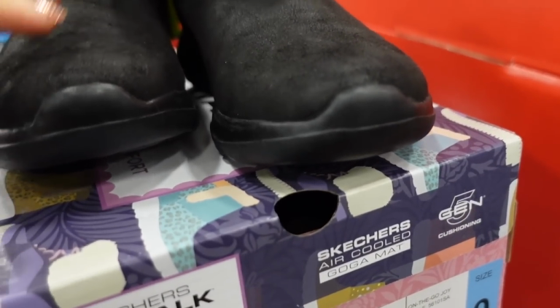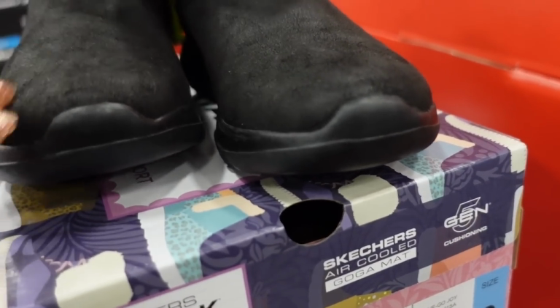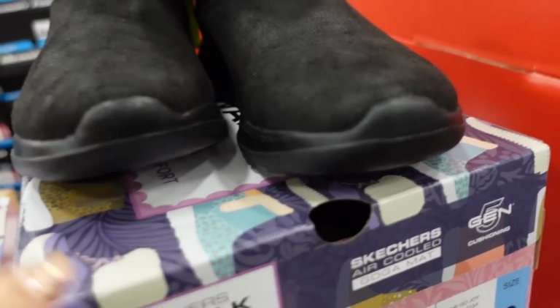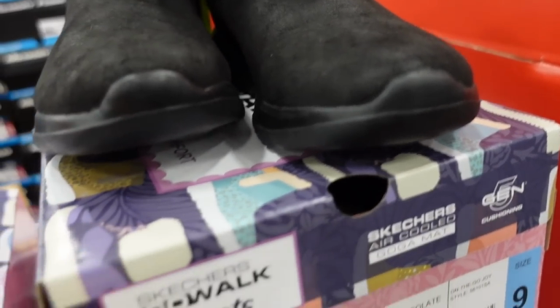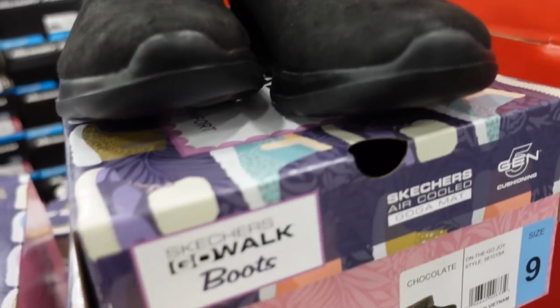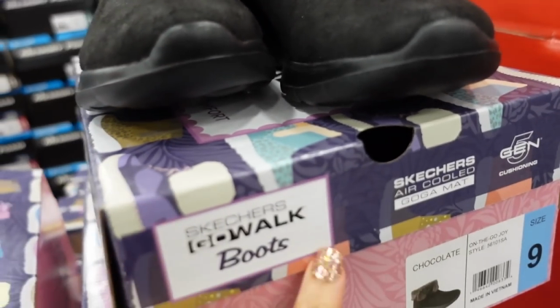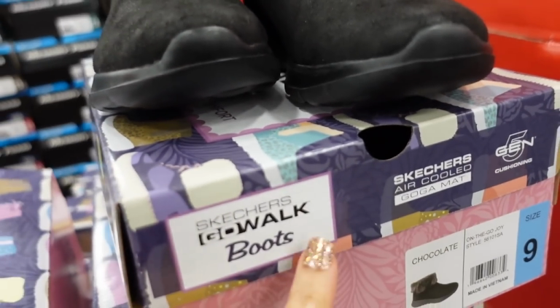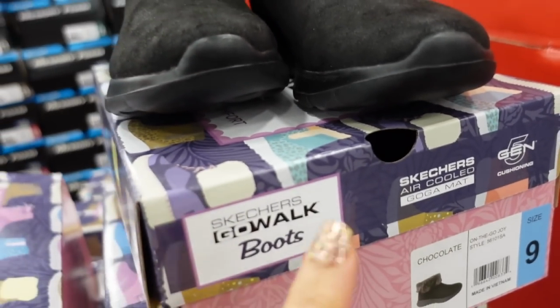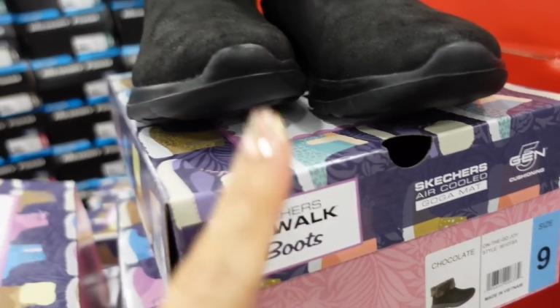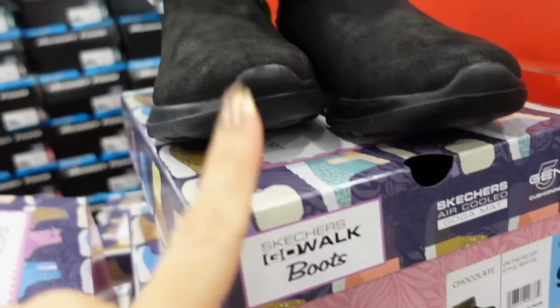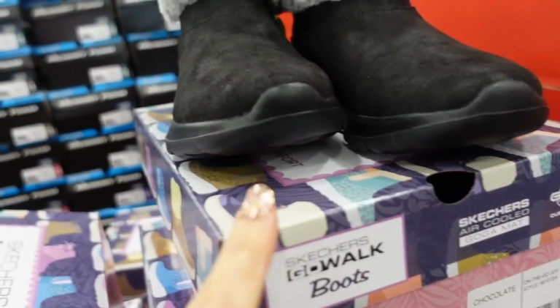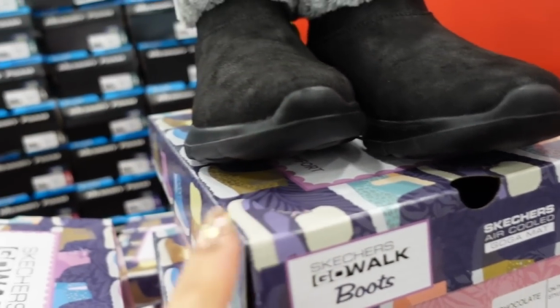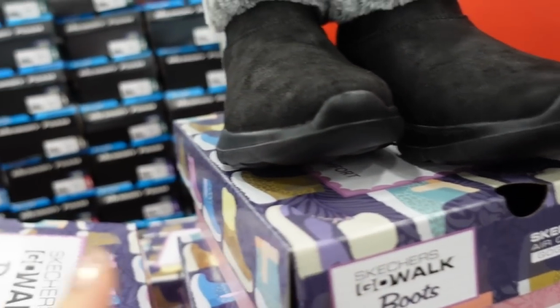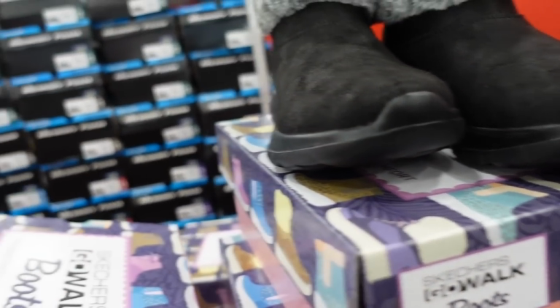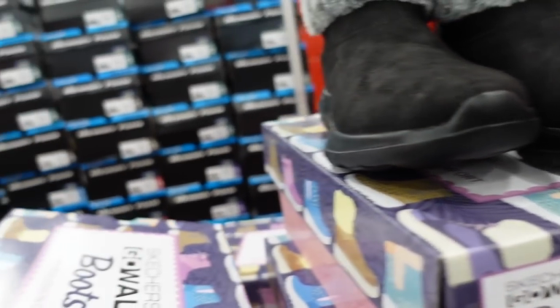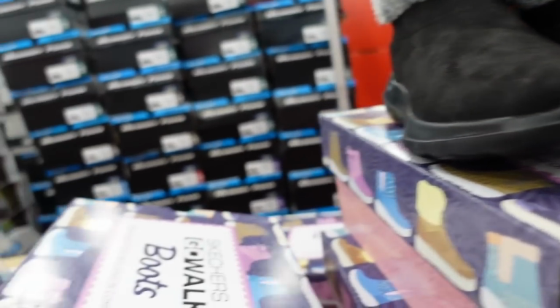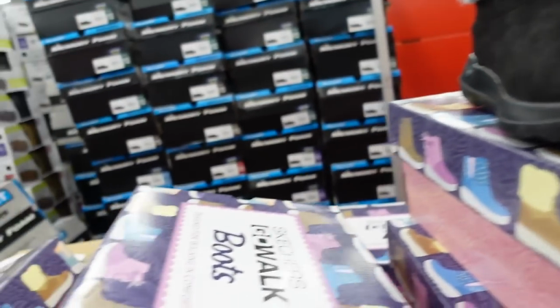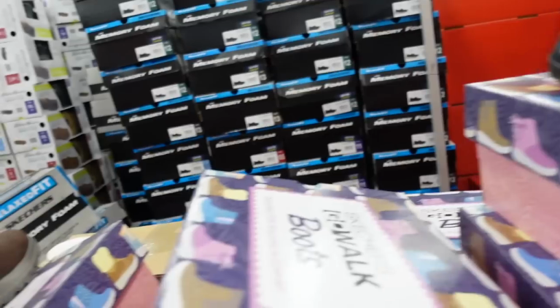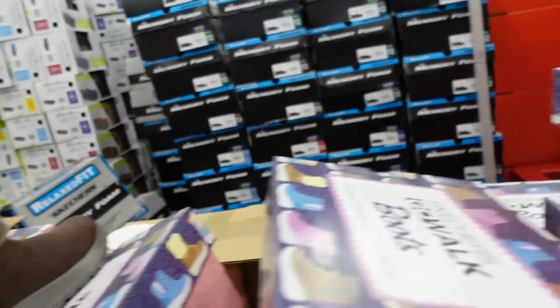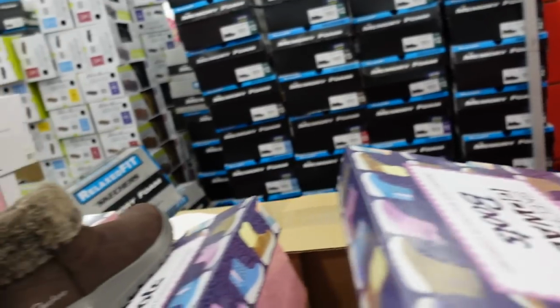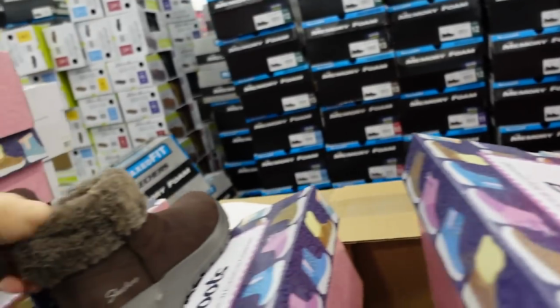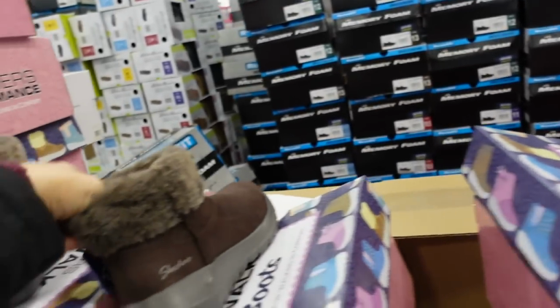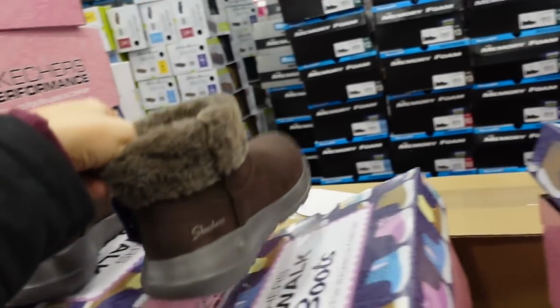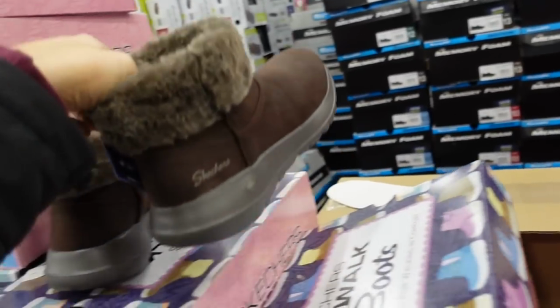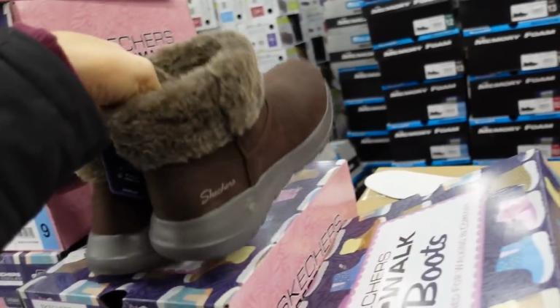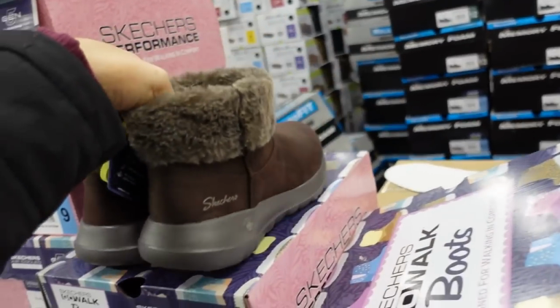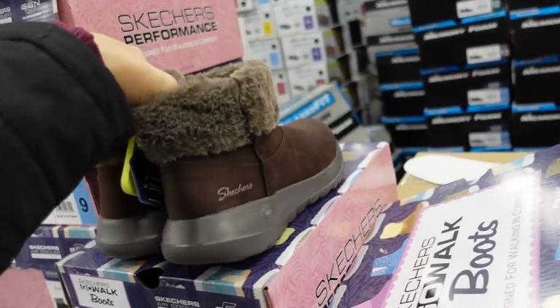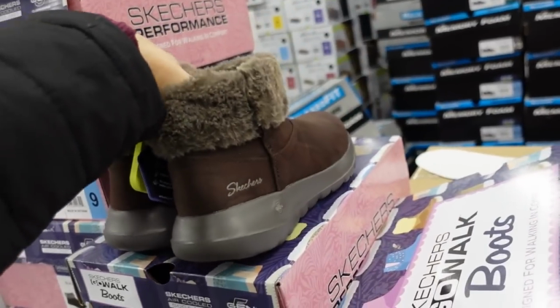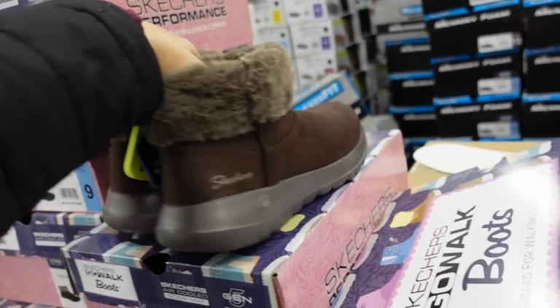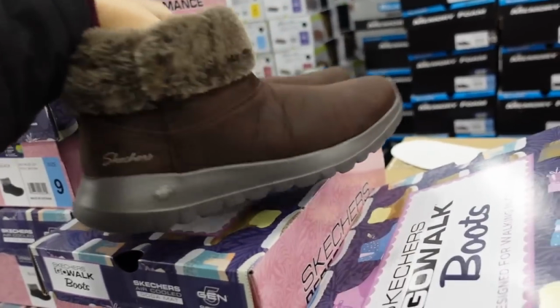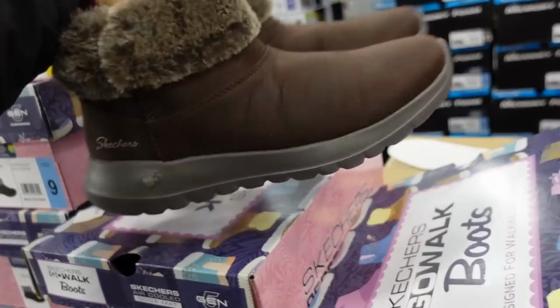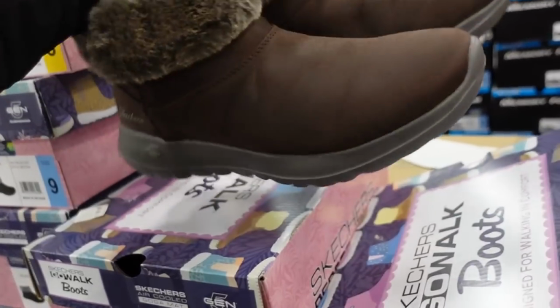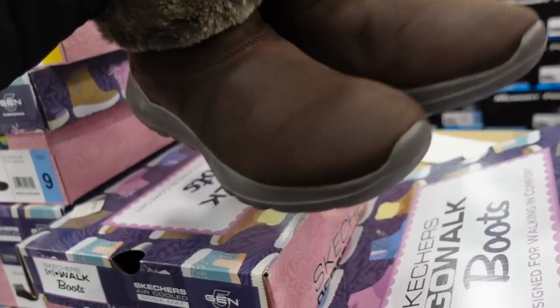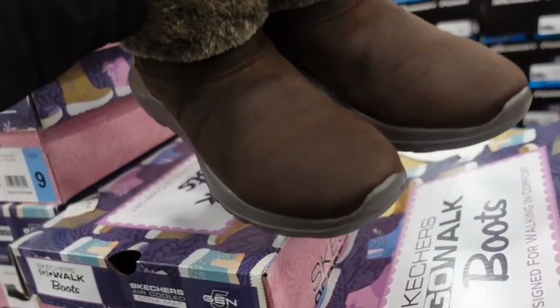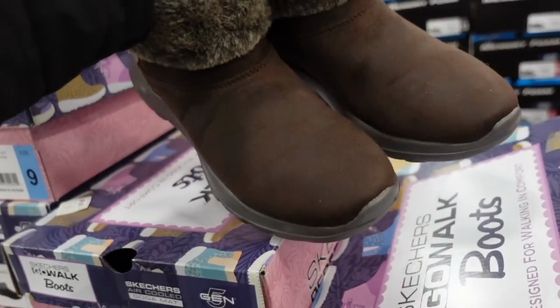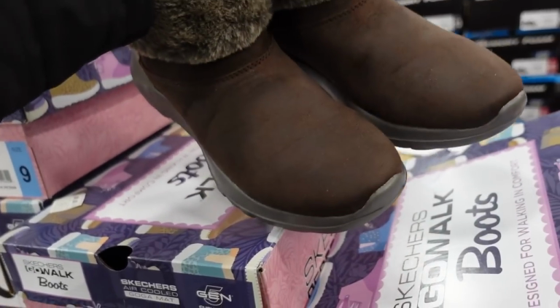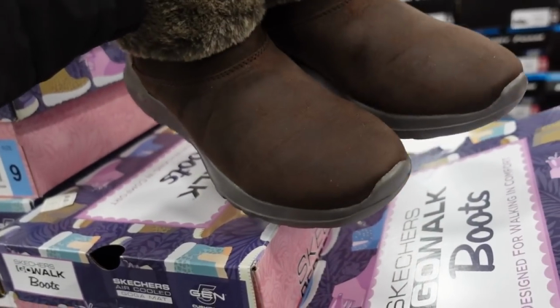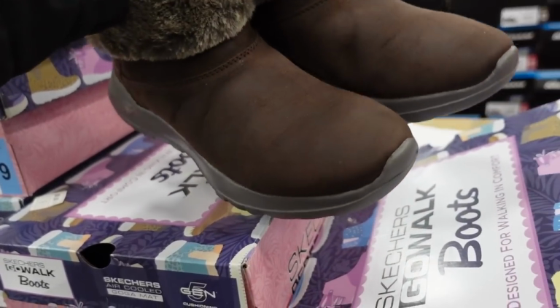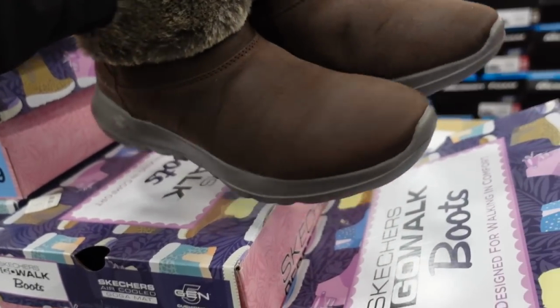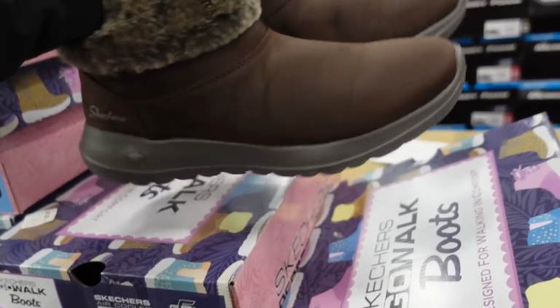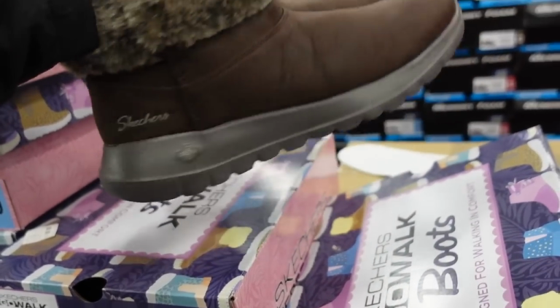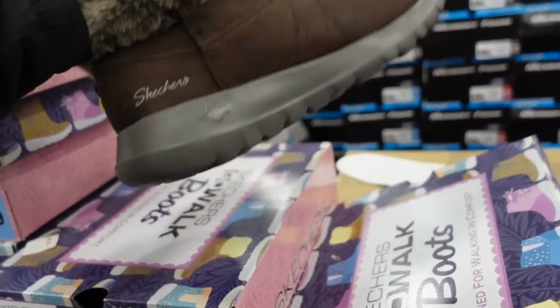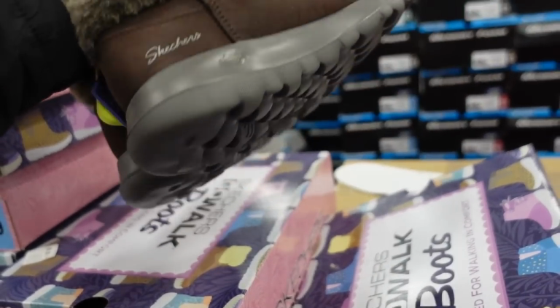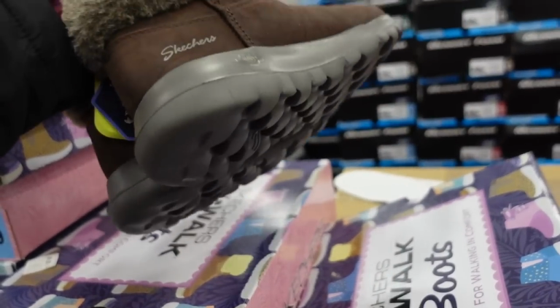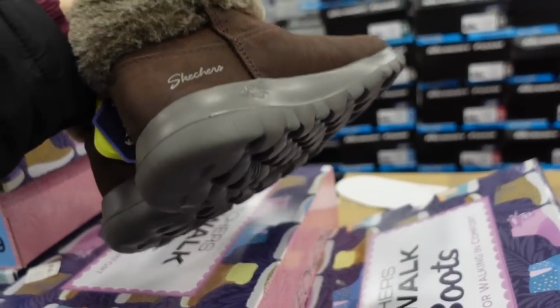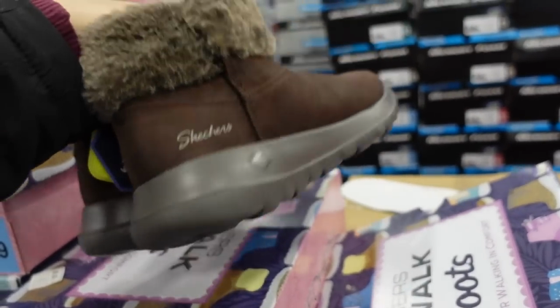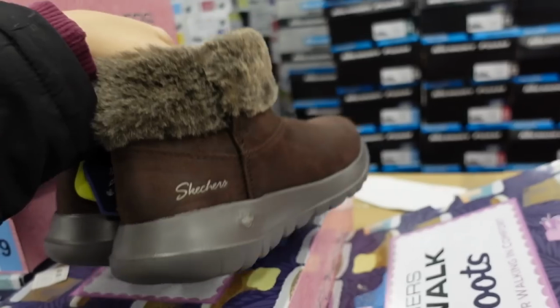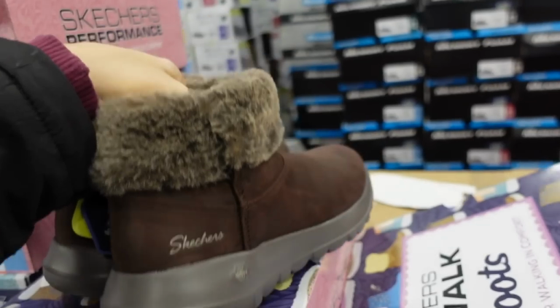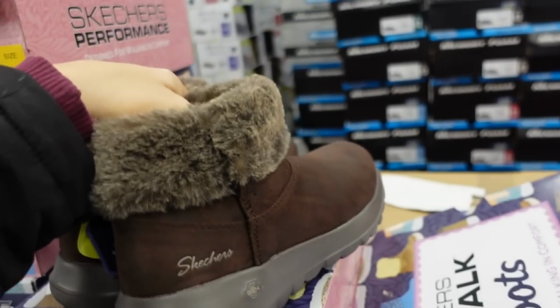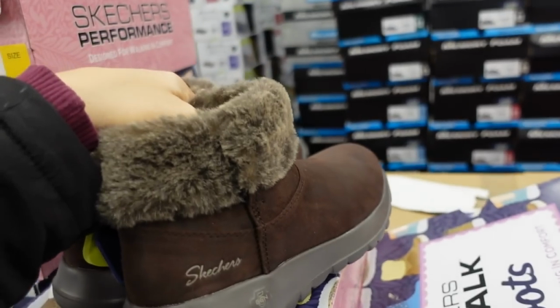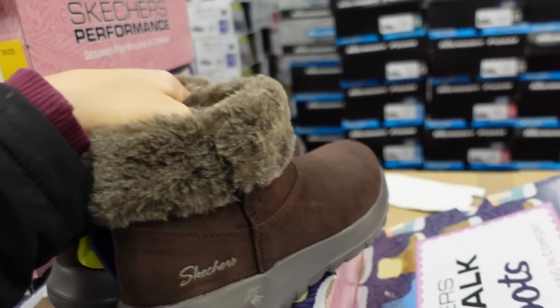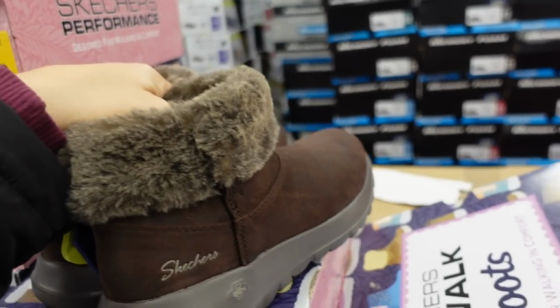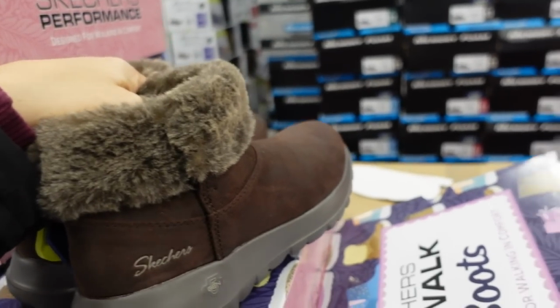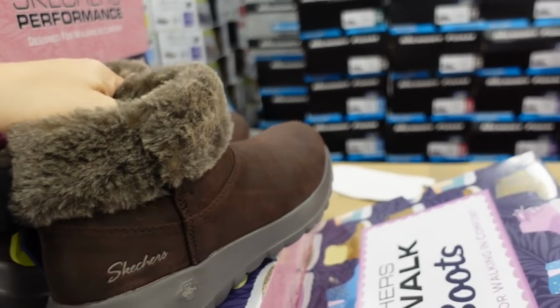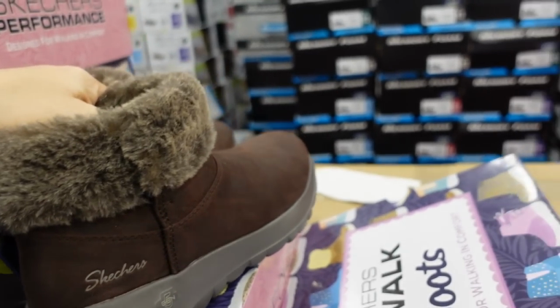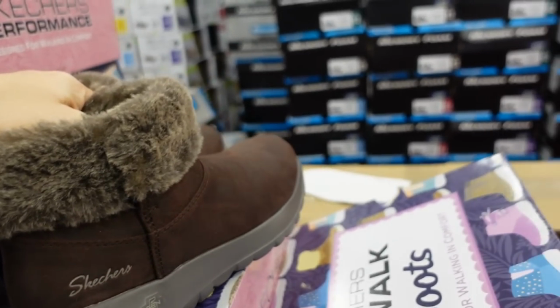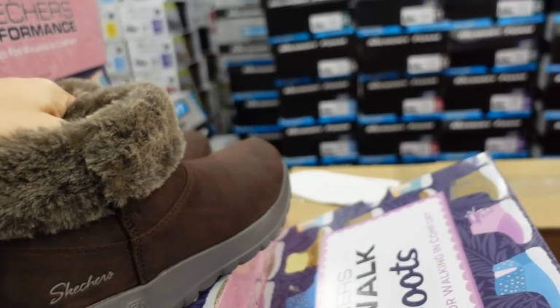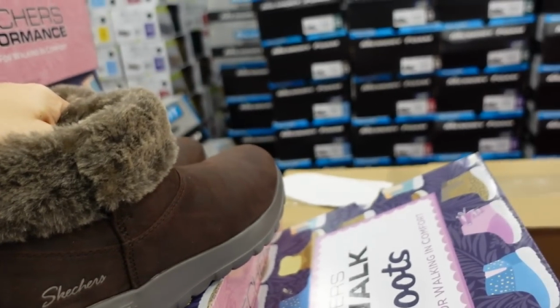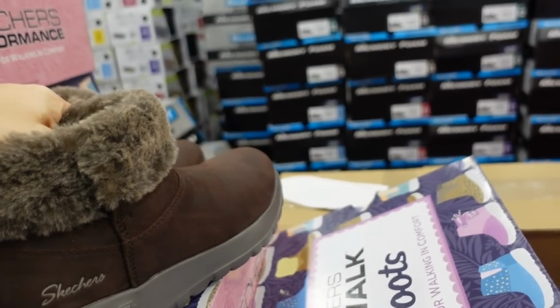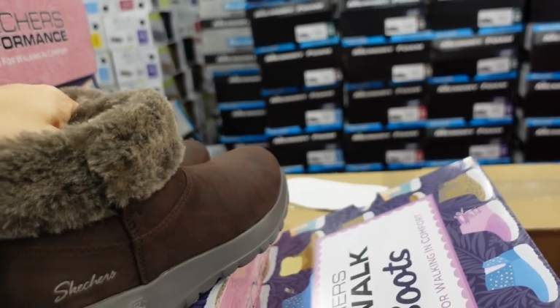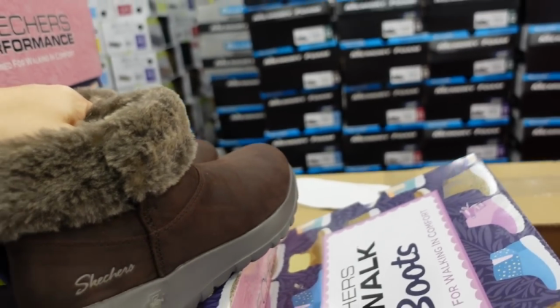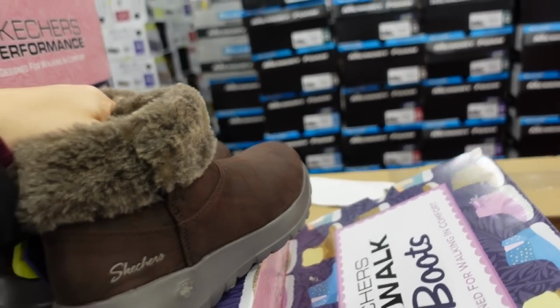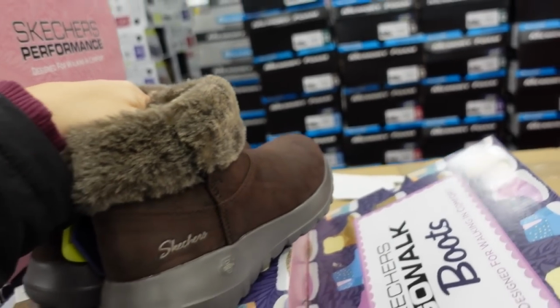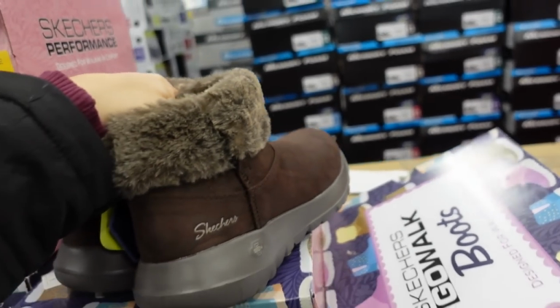Boots from Skechers — these have the round toe, not too heavy. Comes in the black color and then also the brown chocolate. They're $34.98.